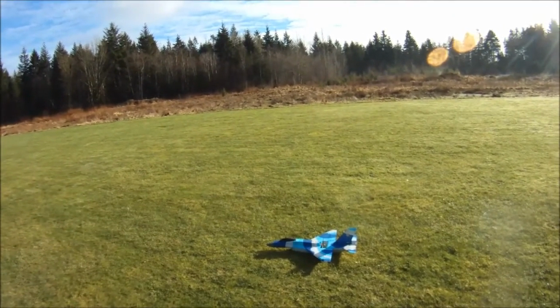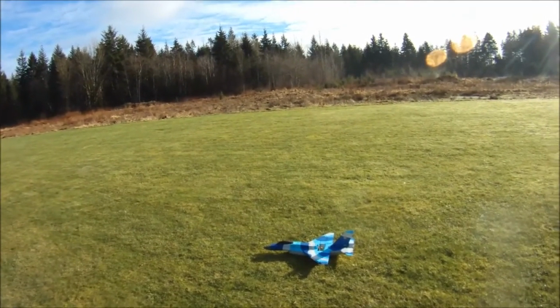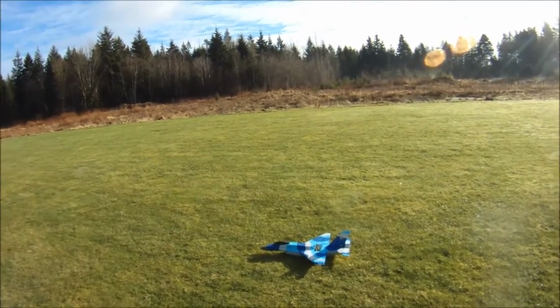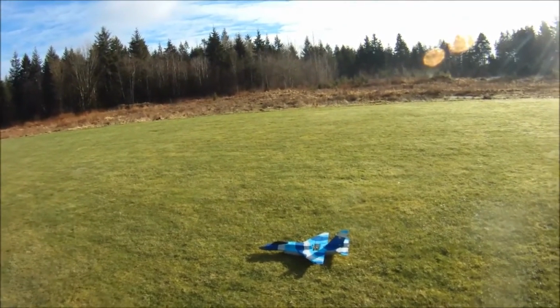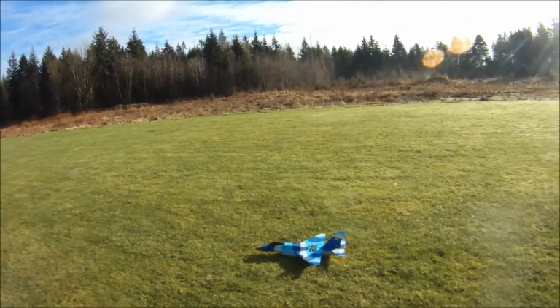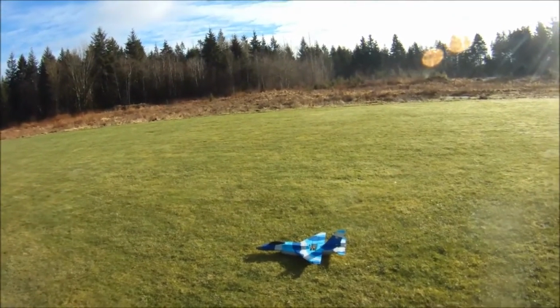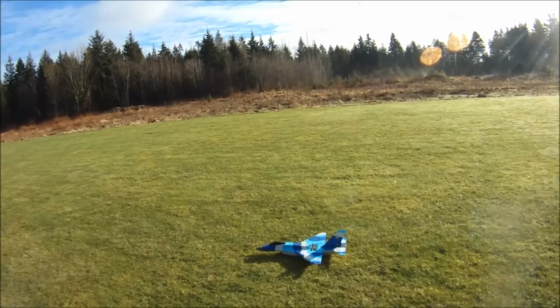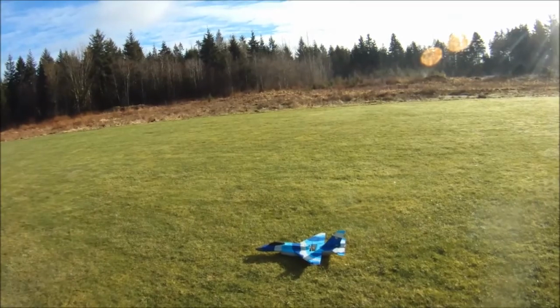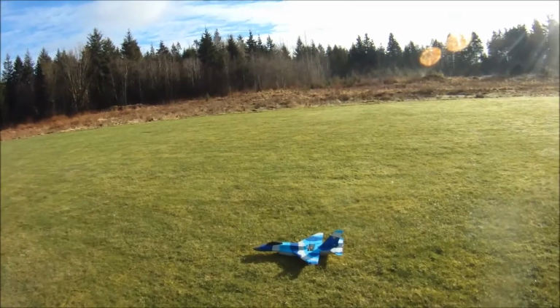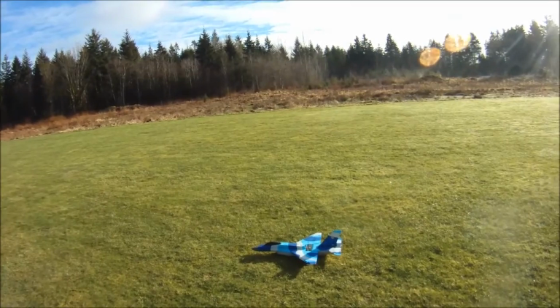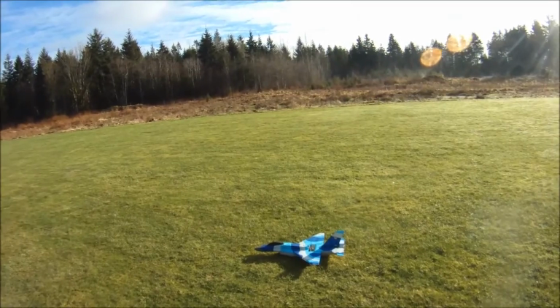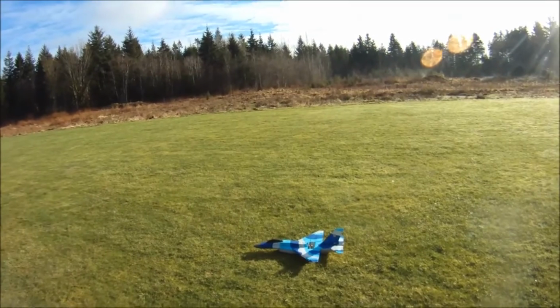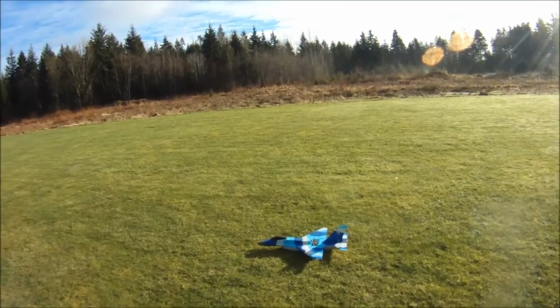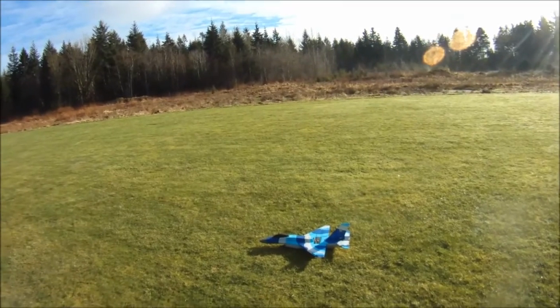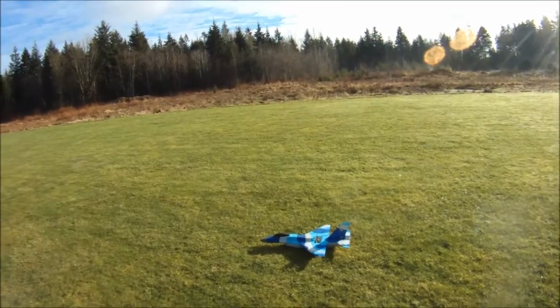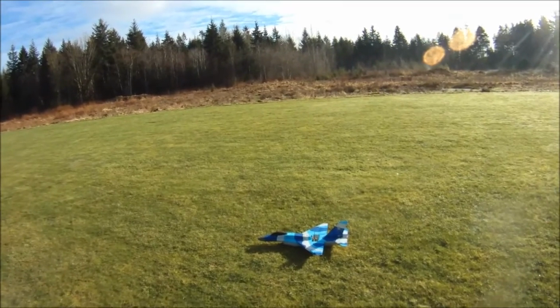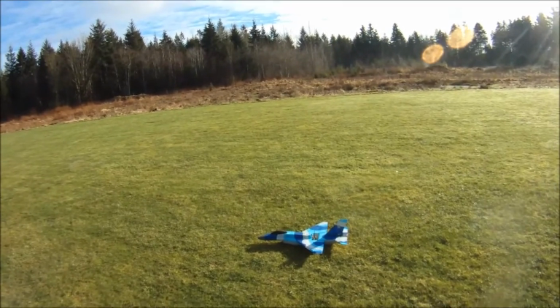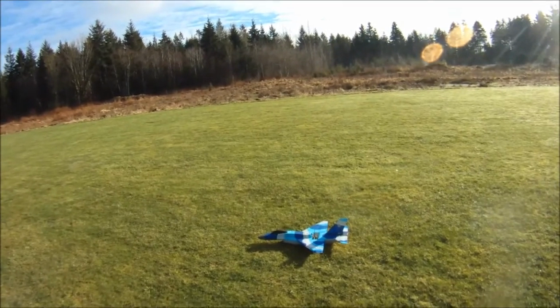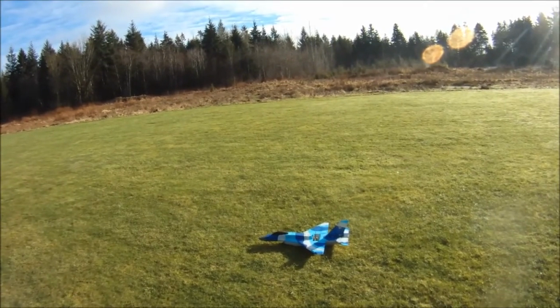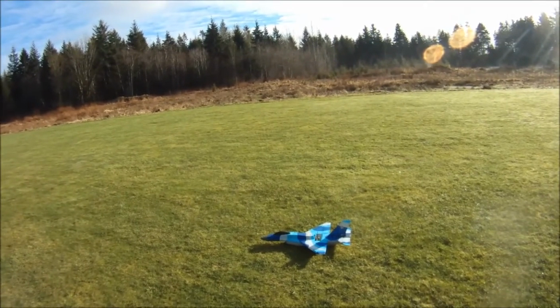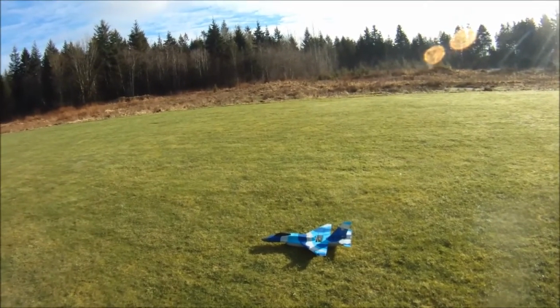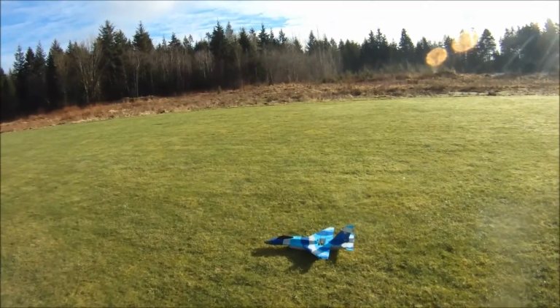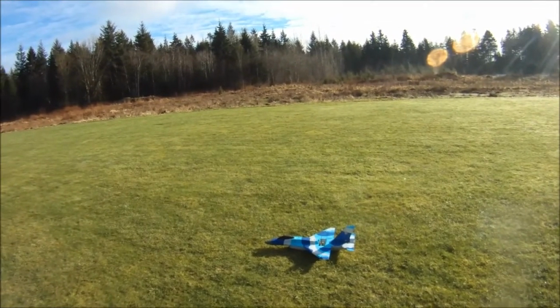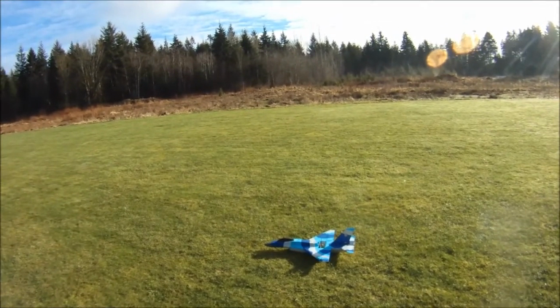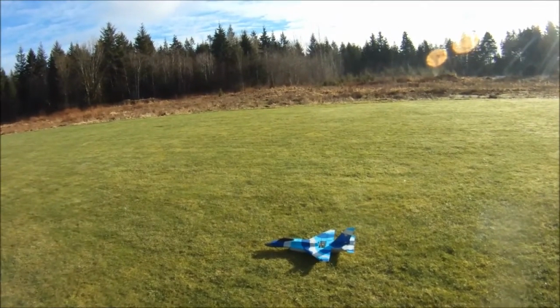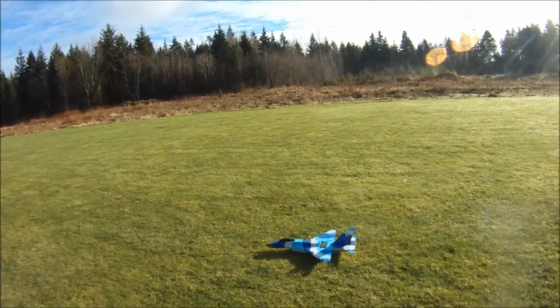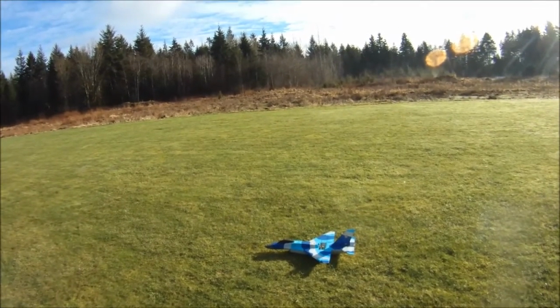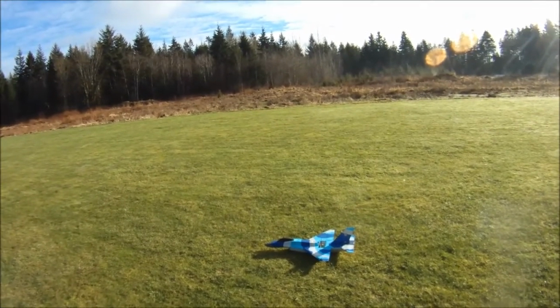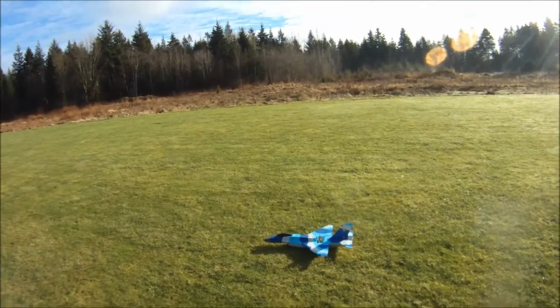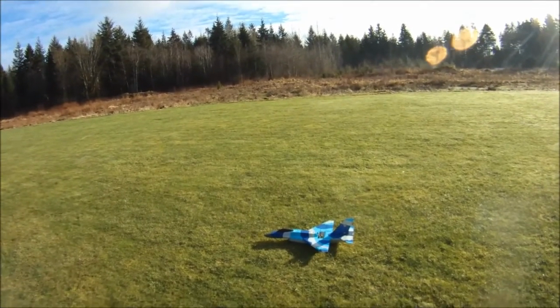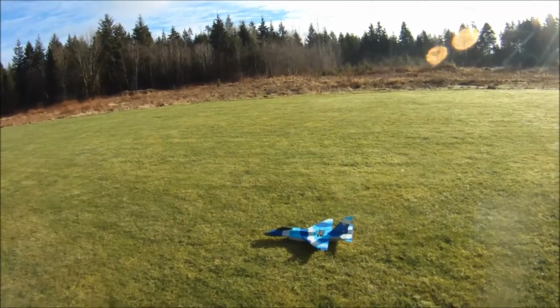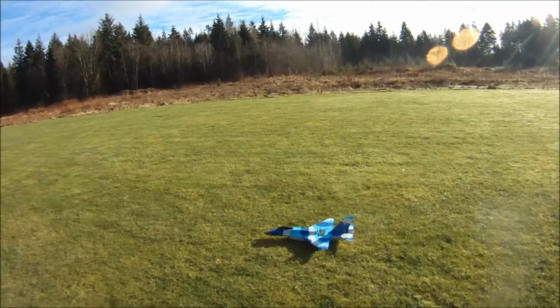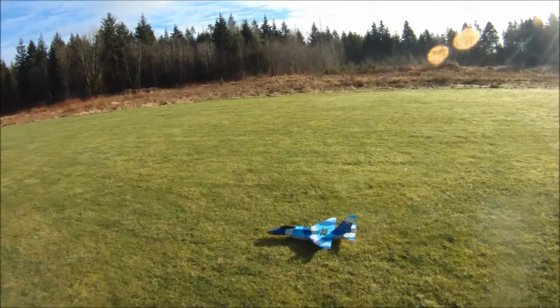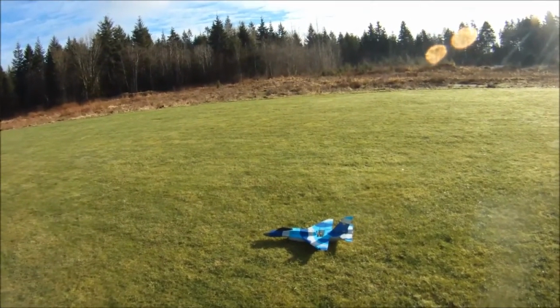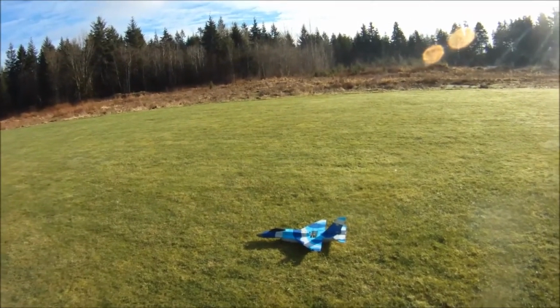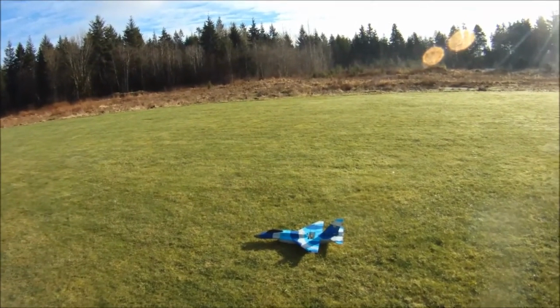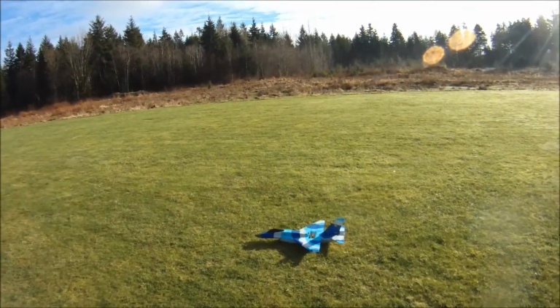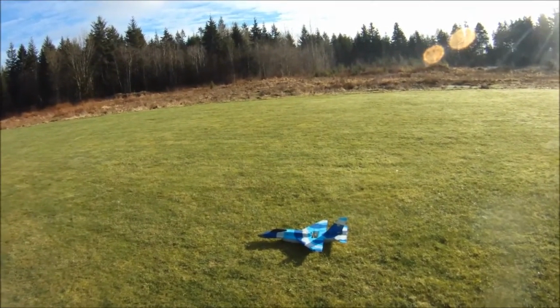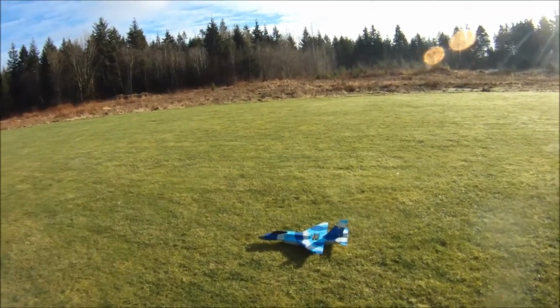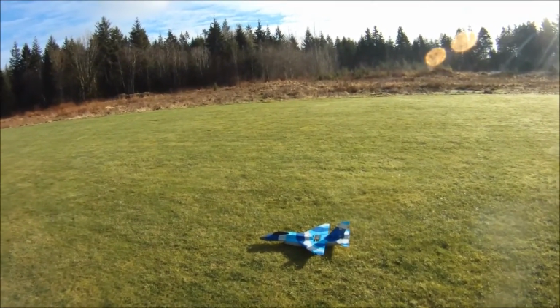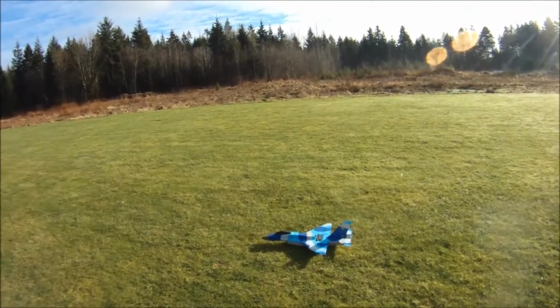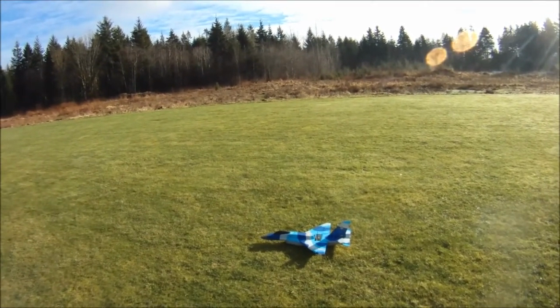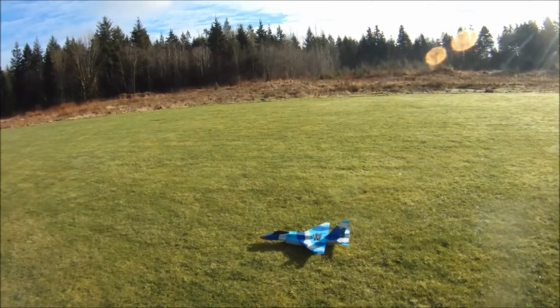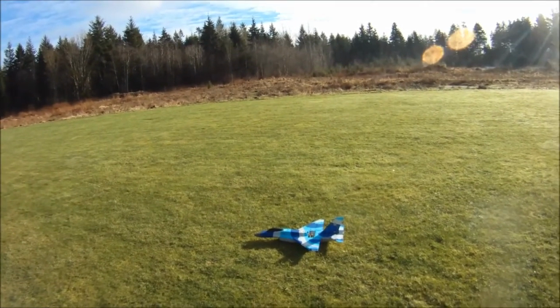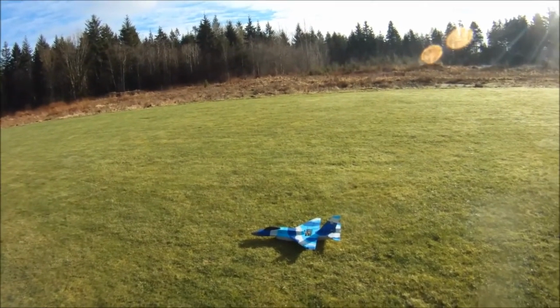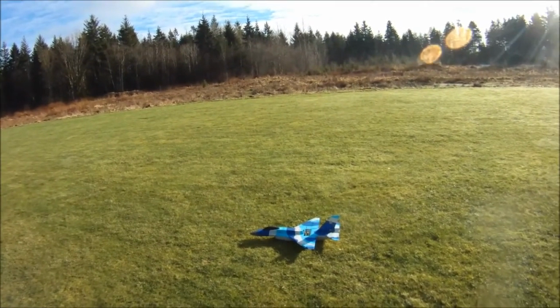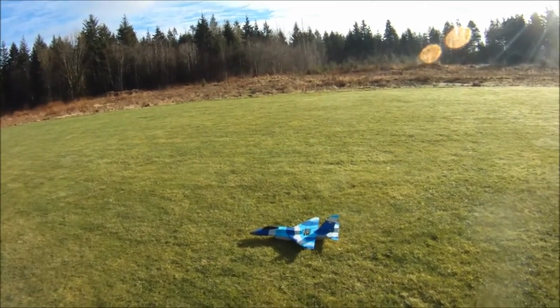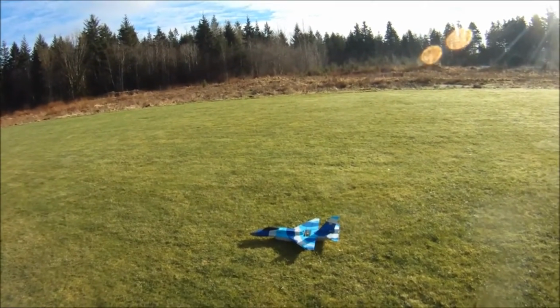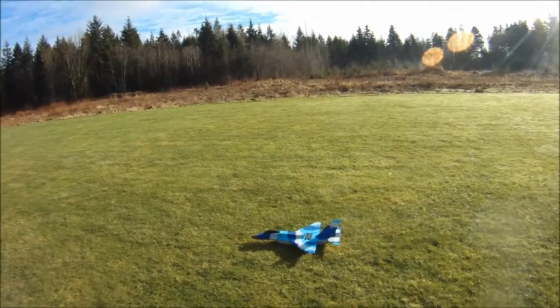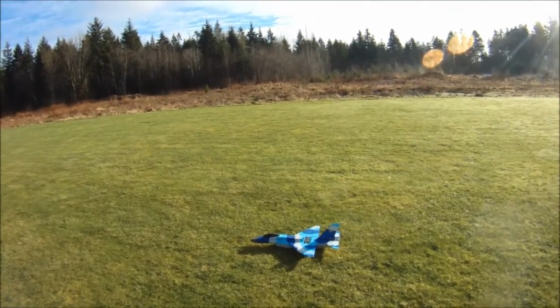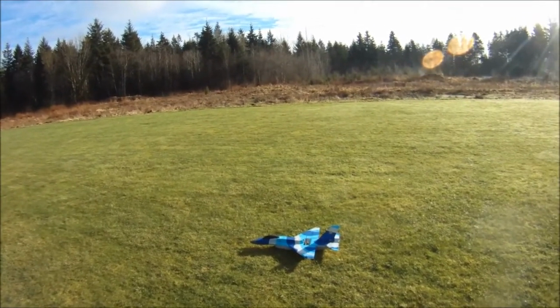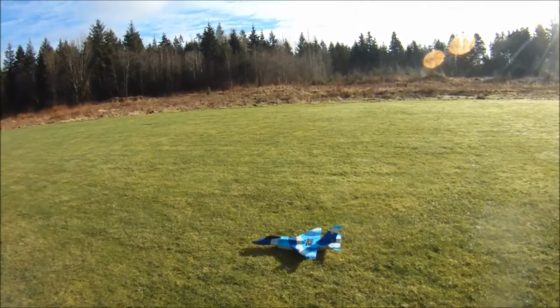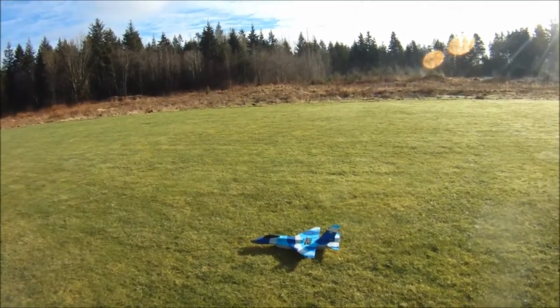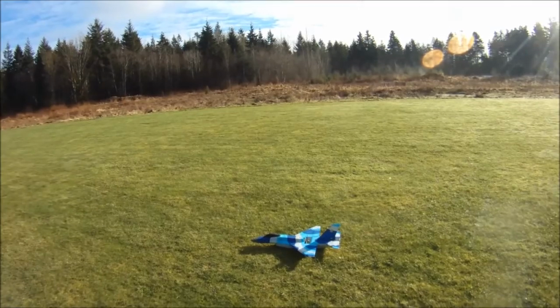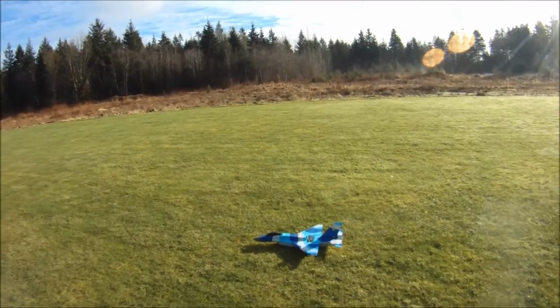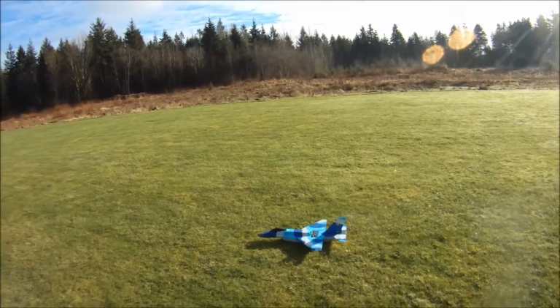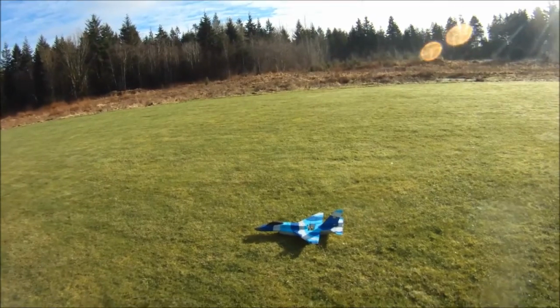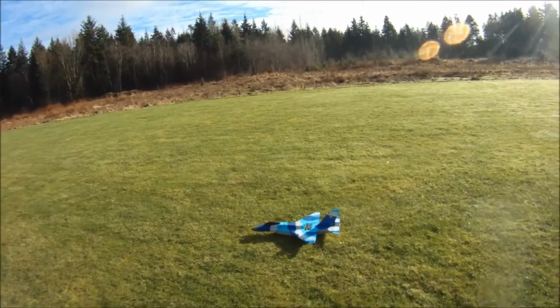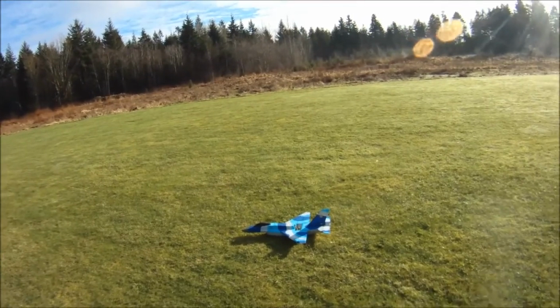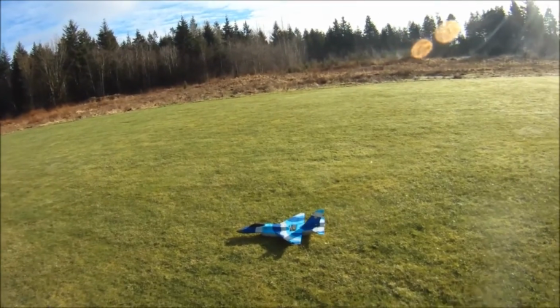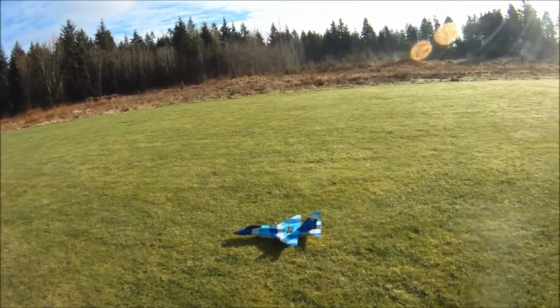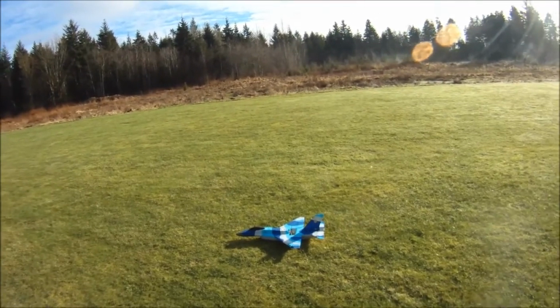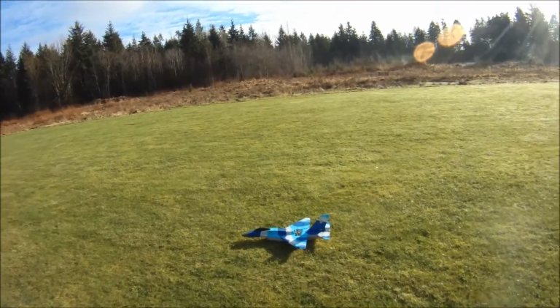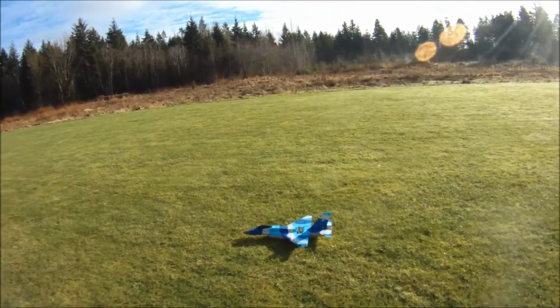So thanks very much for watching, folks. Blue skies, calm winds to everyone. Park jet noise — the other sound of freedom, baby. Take care.